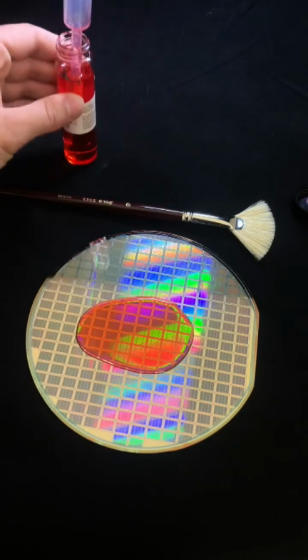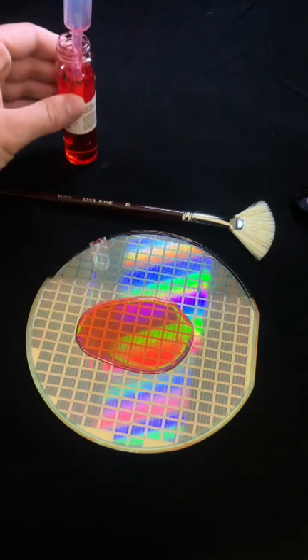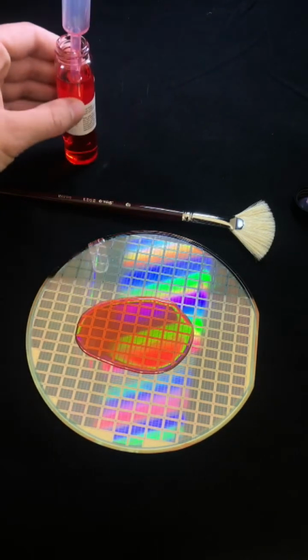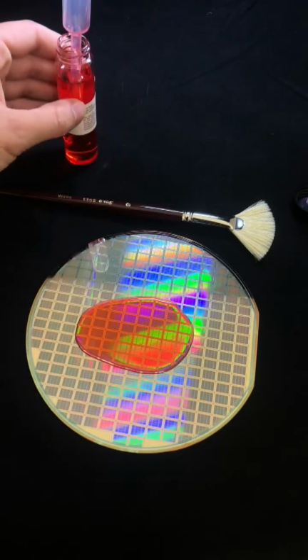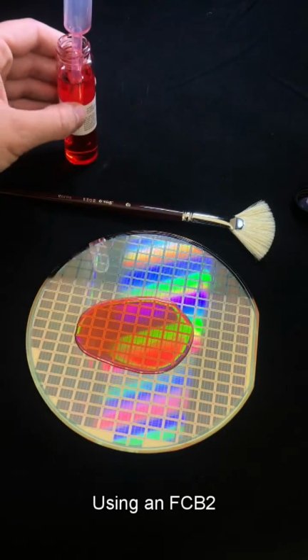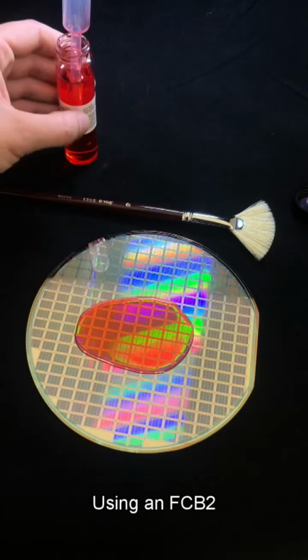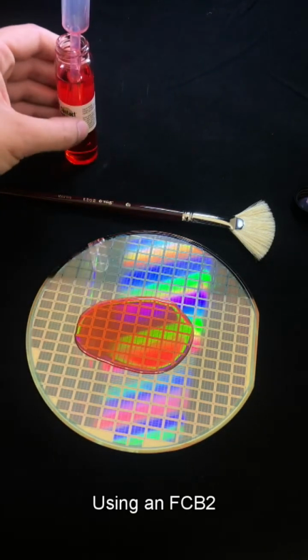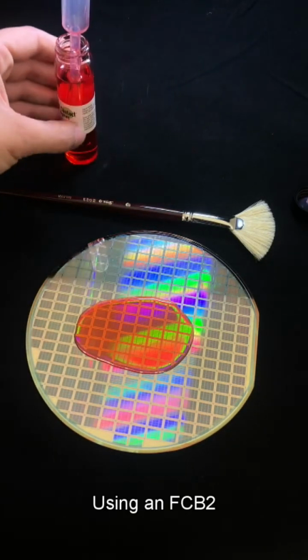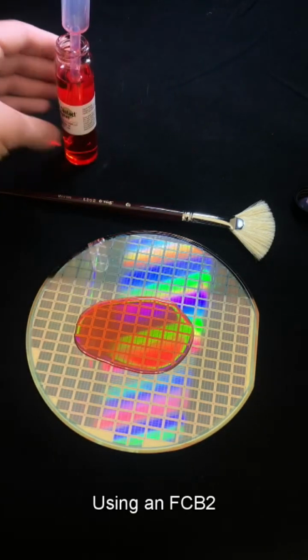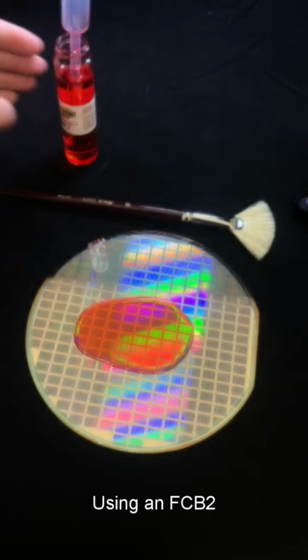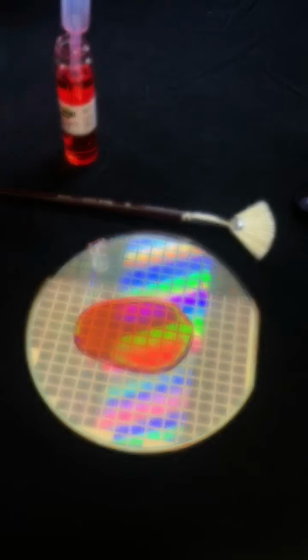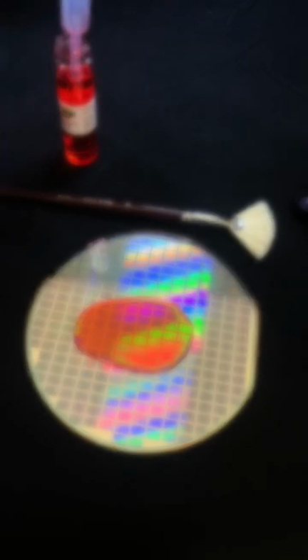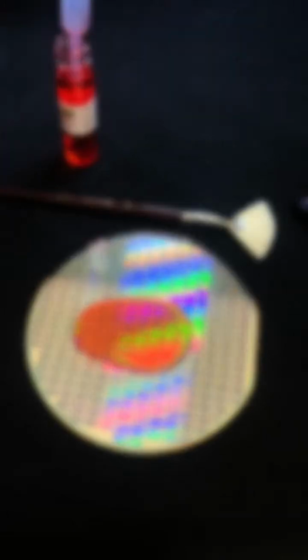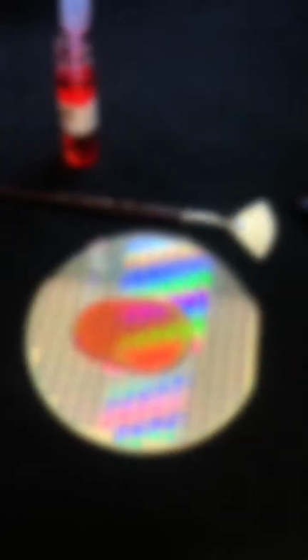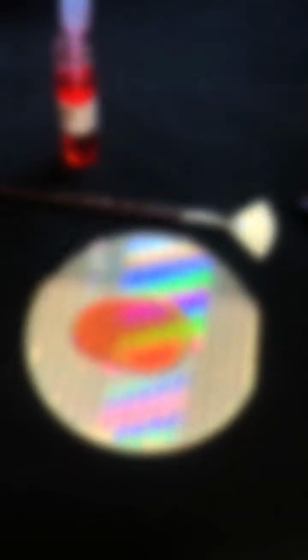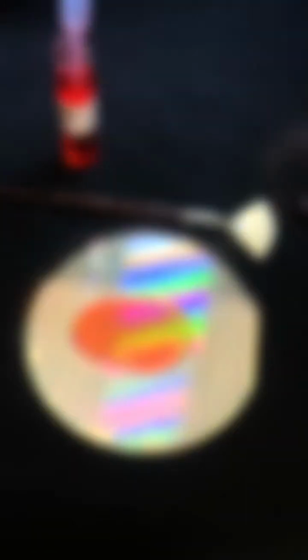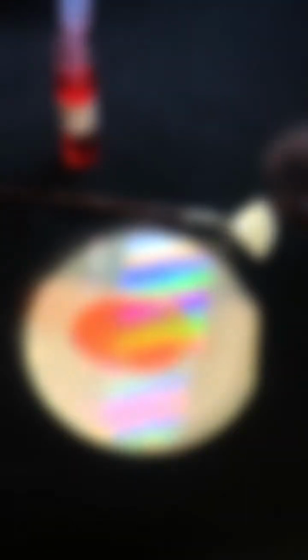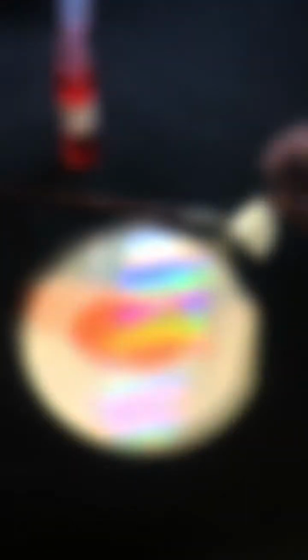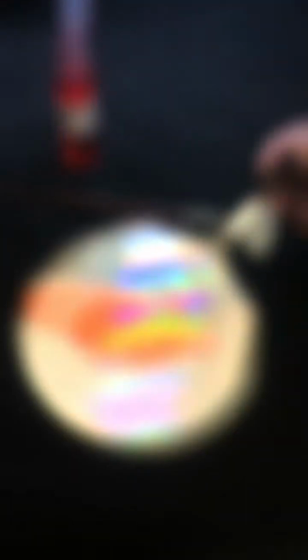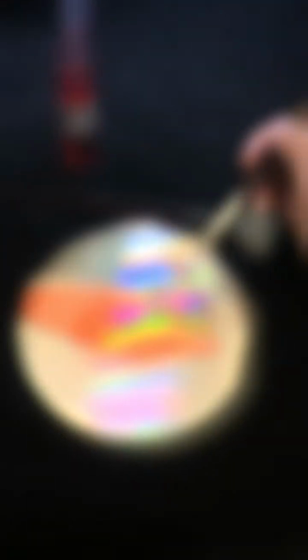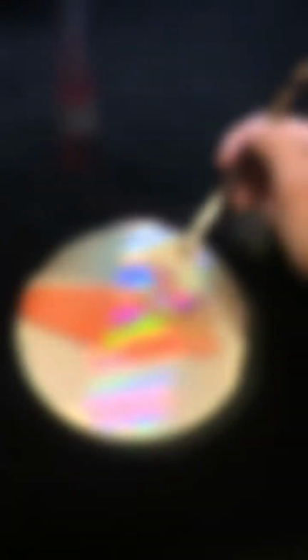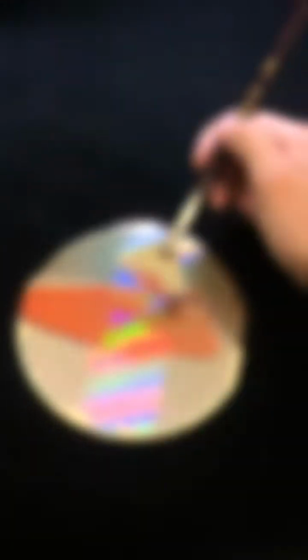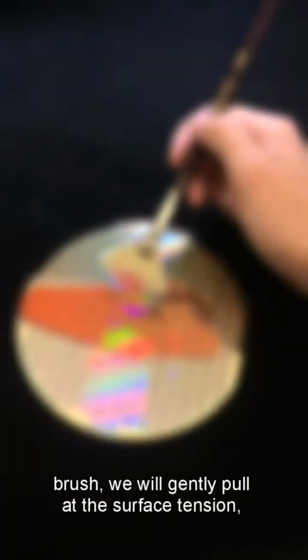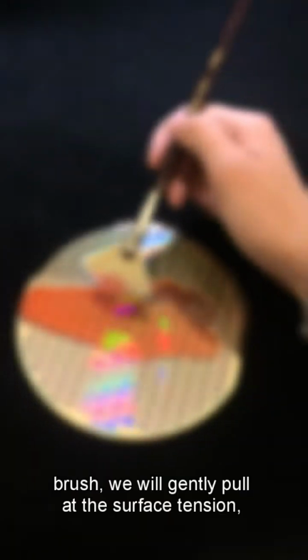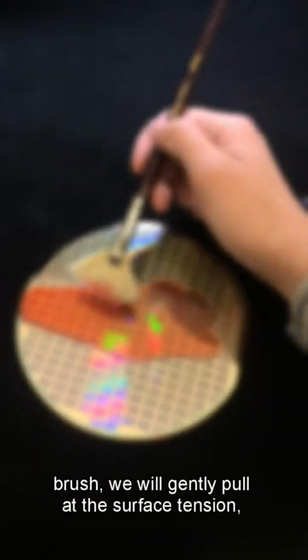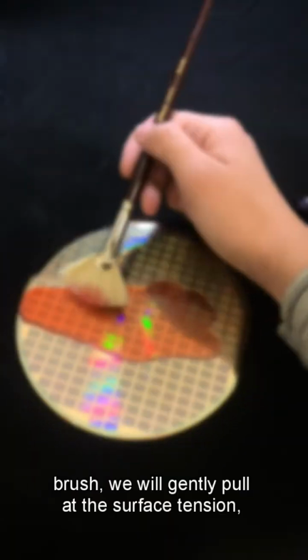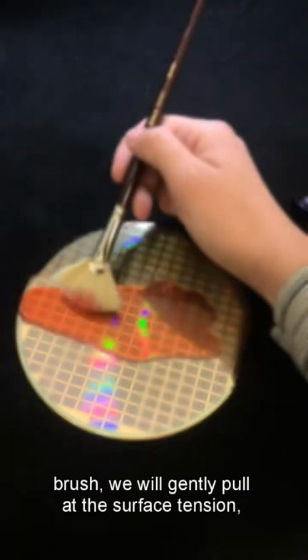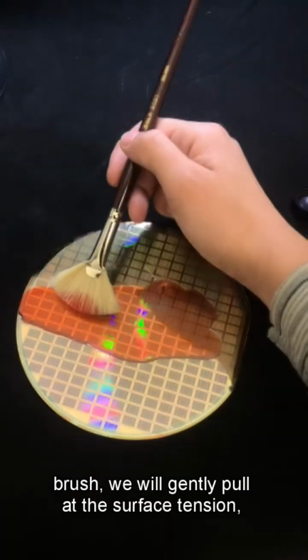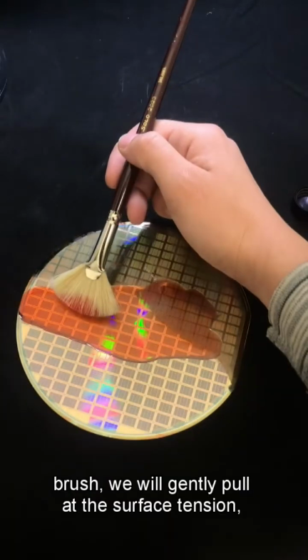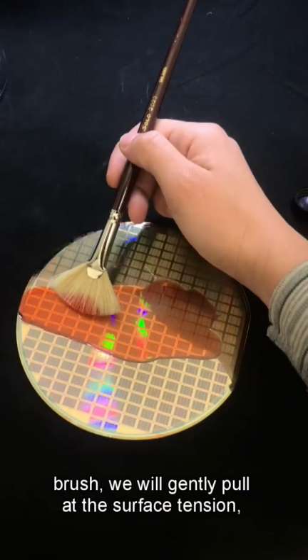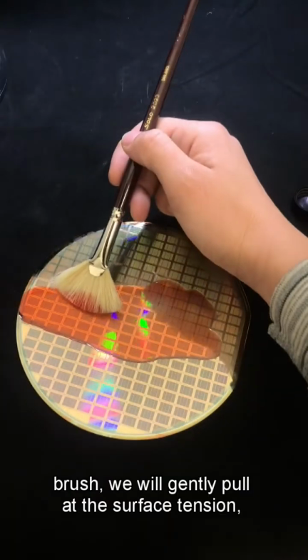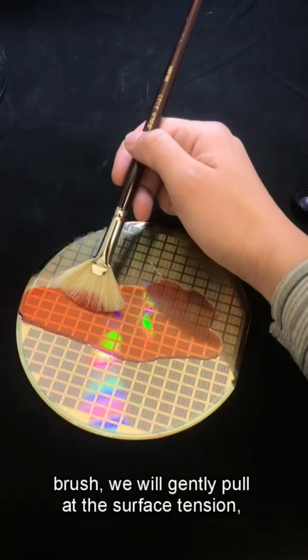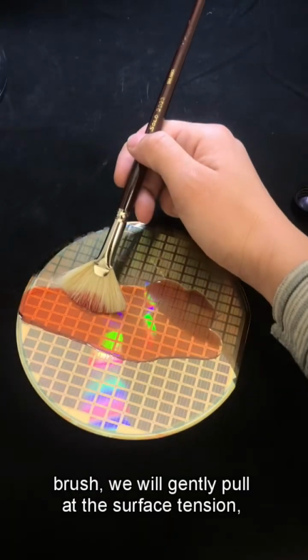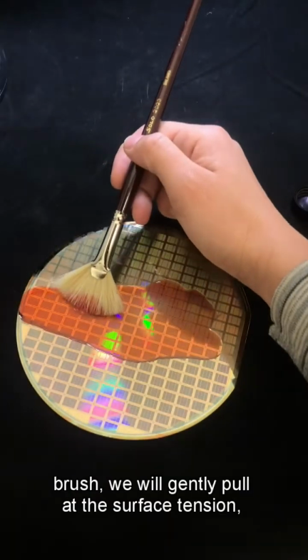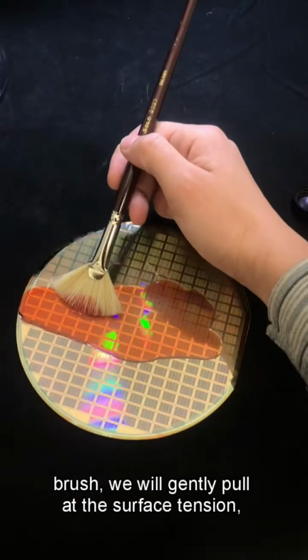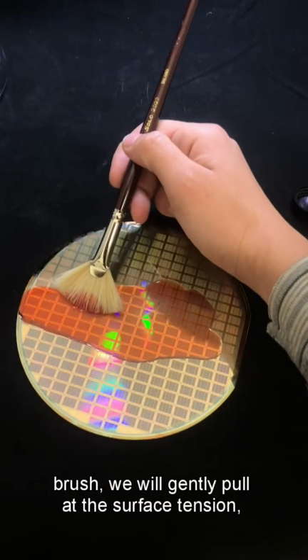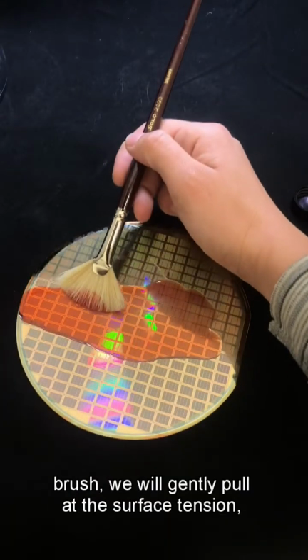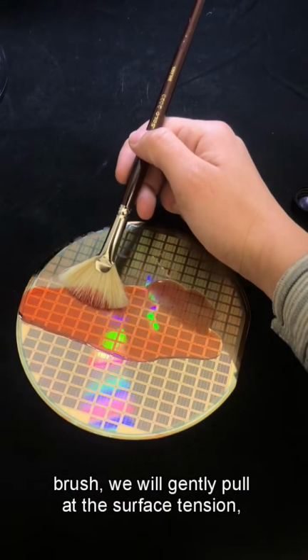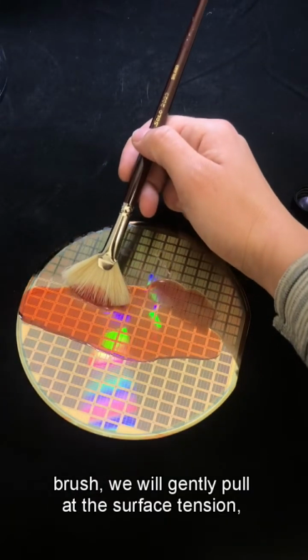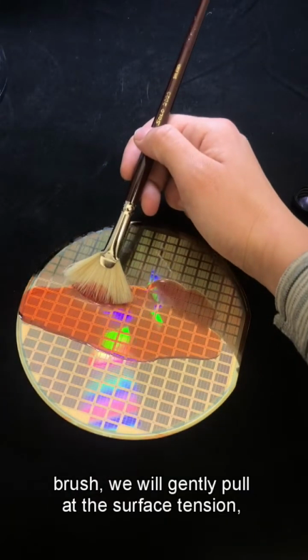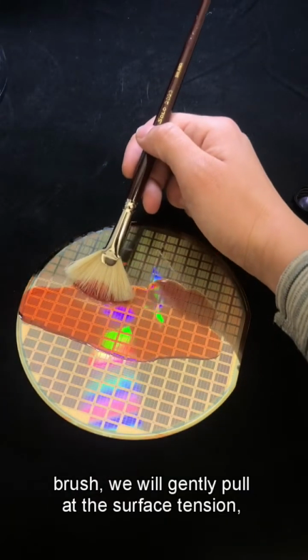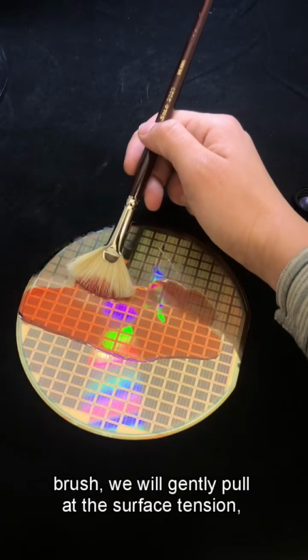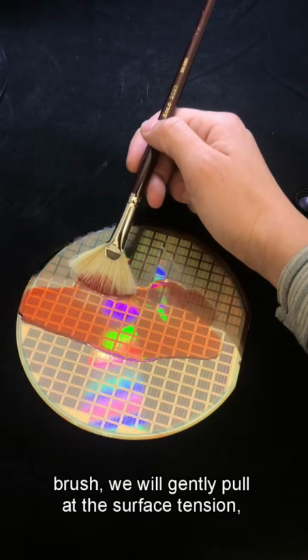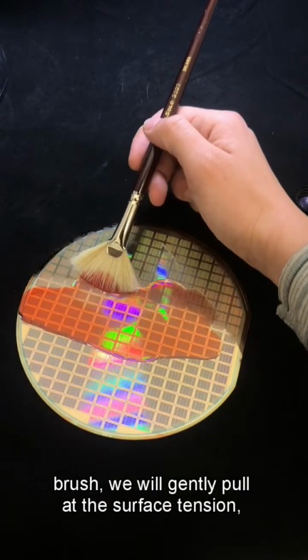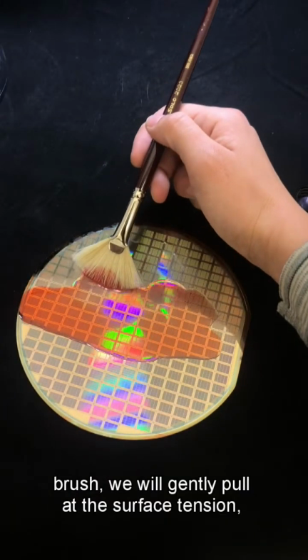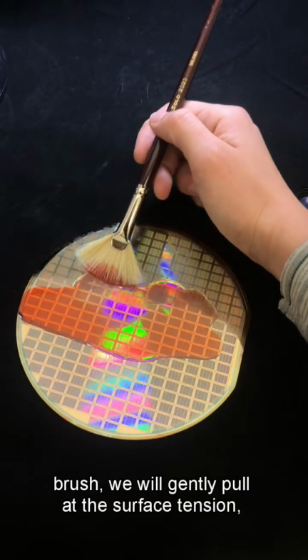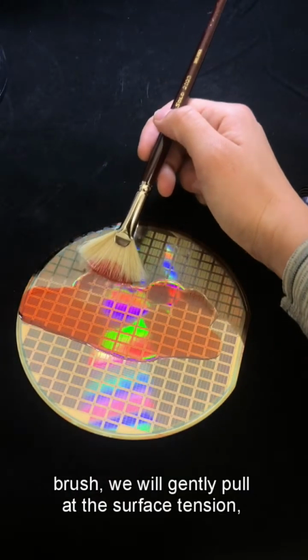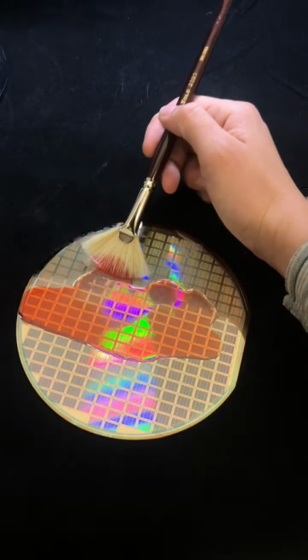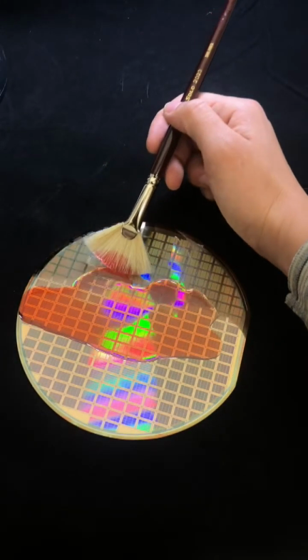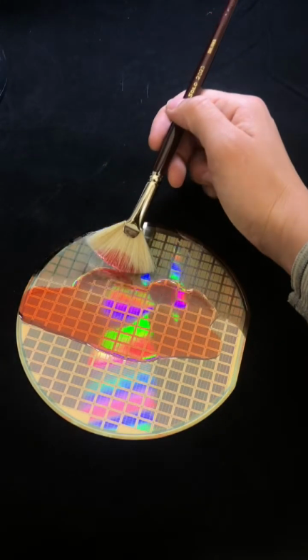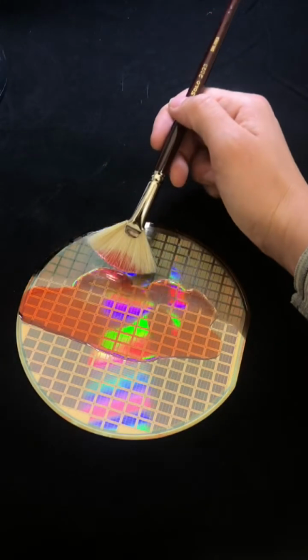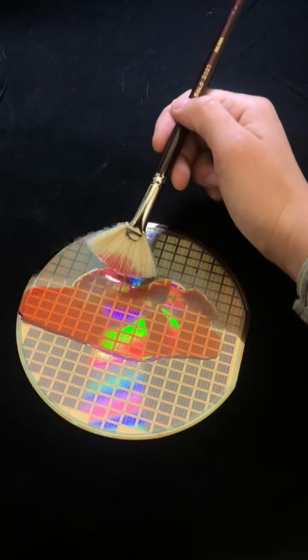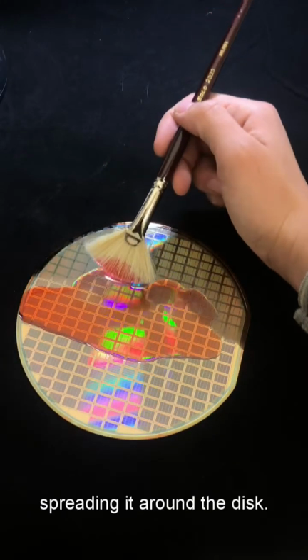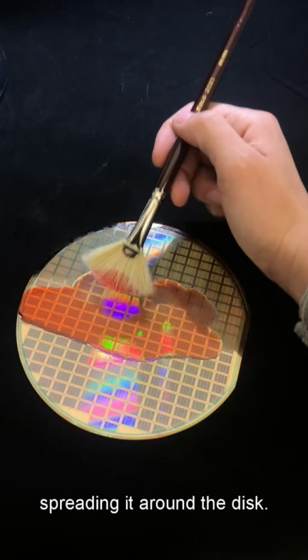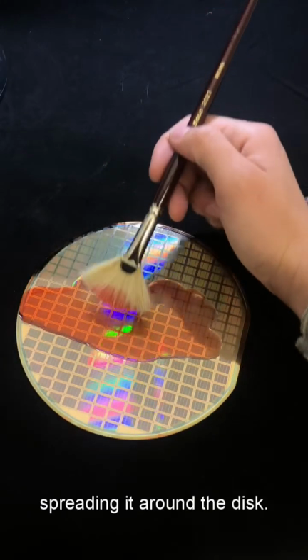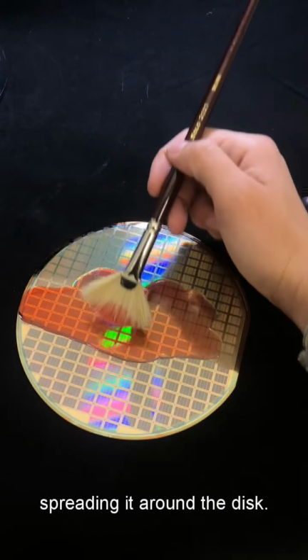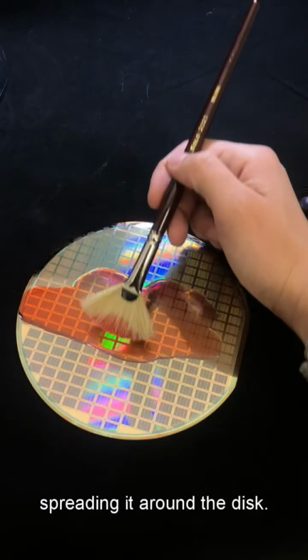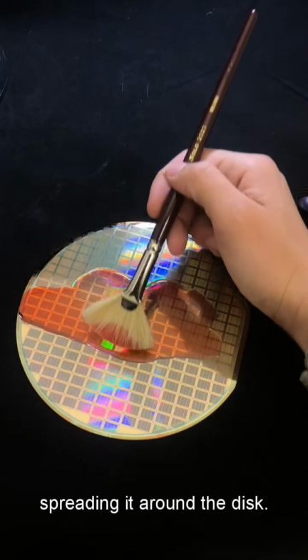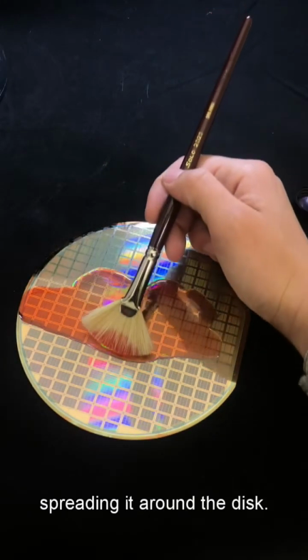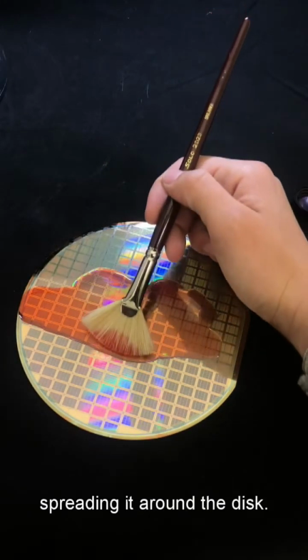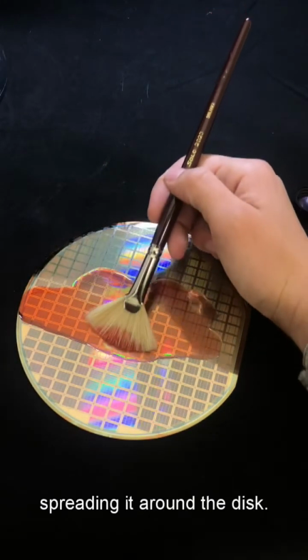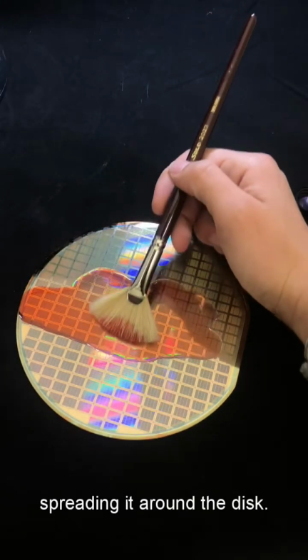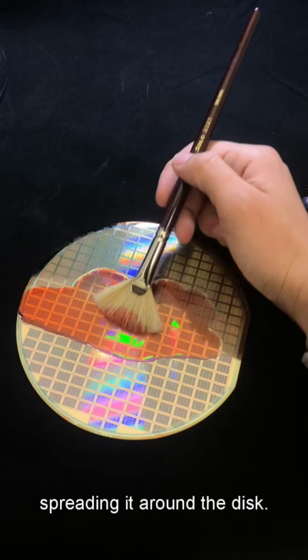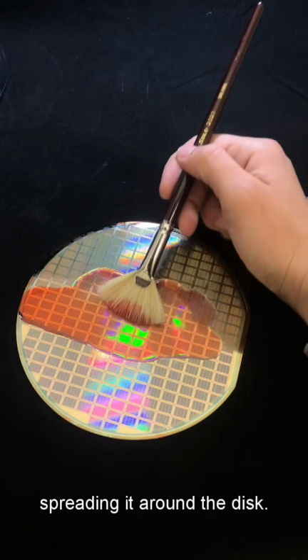Using an FCB2 brush, we will gently pull at the surface tension, spreading it around the disc.